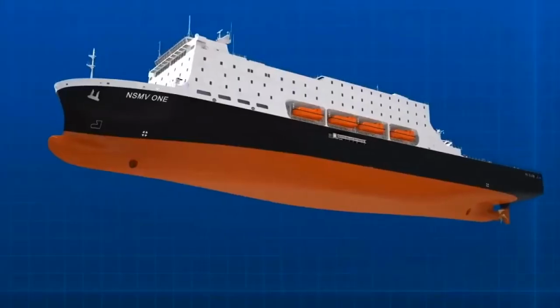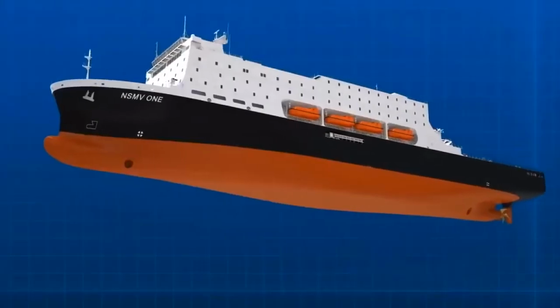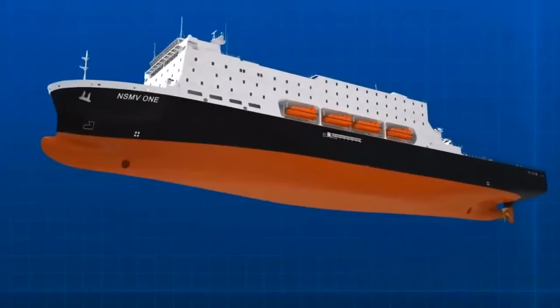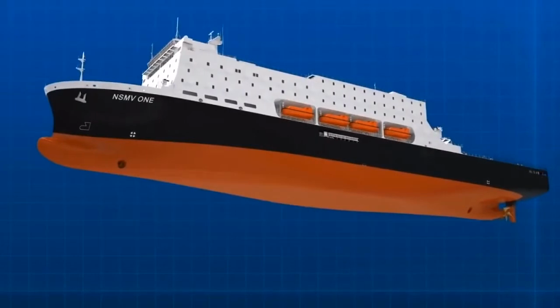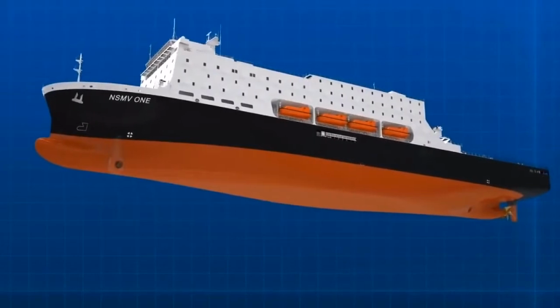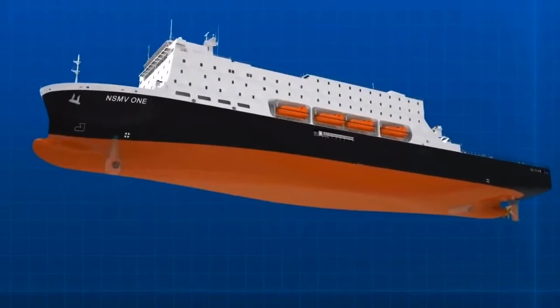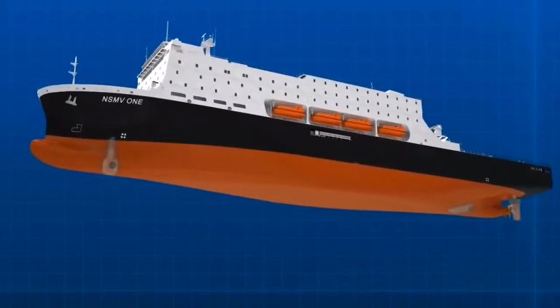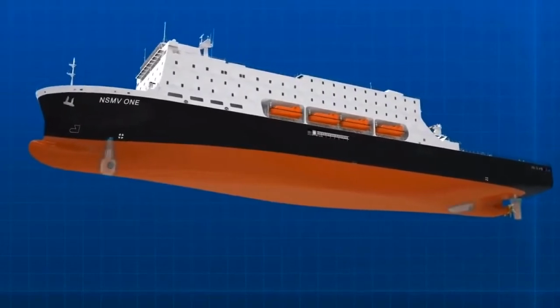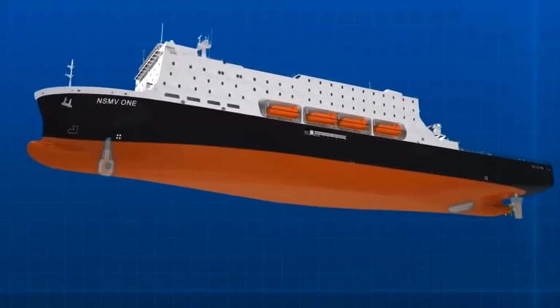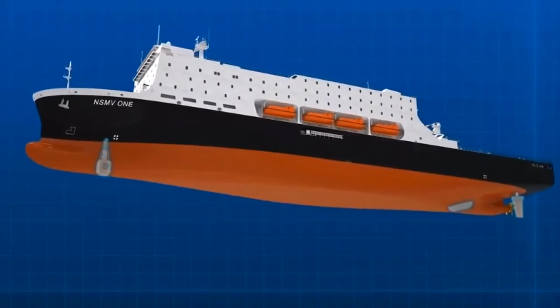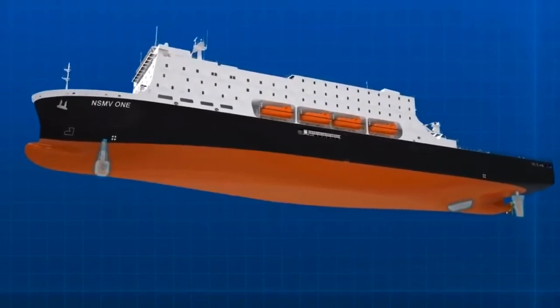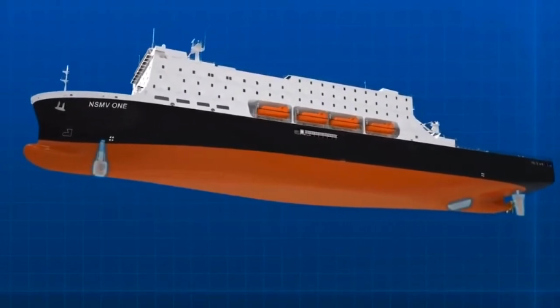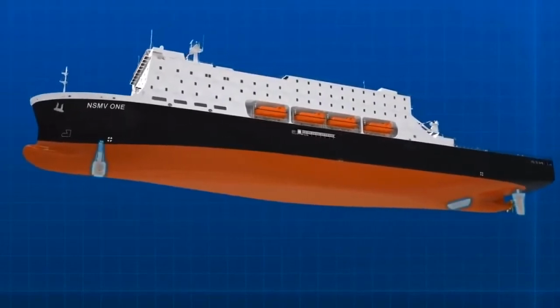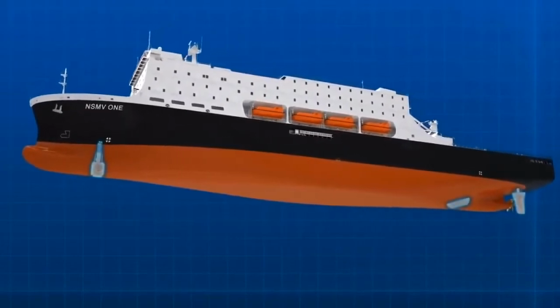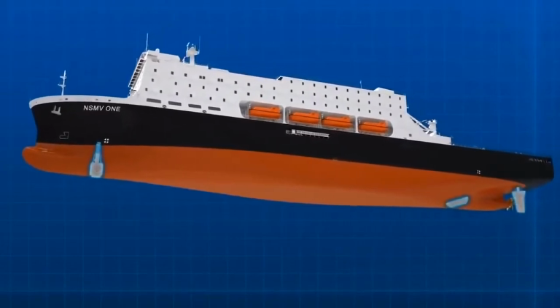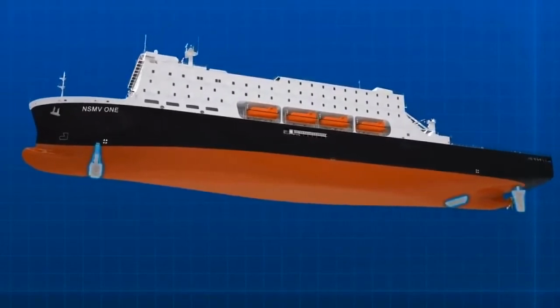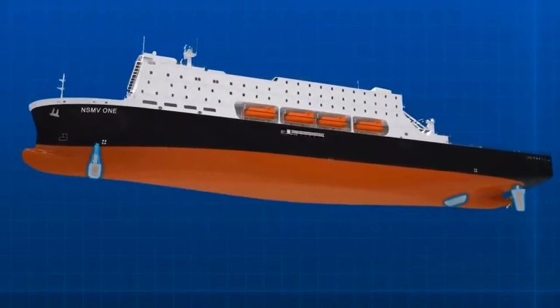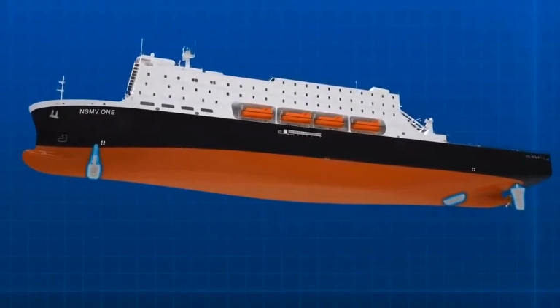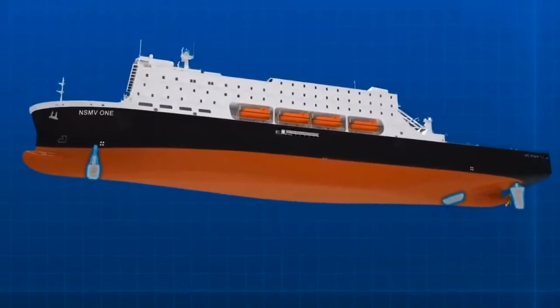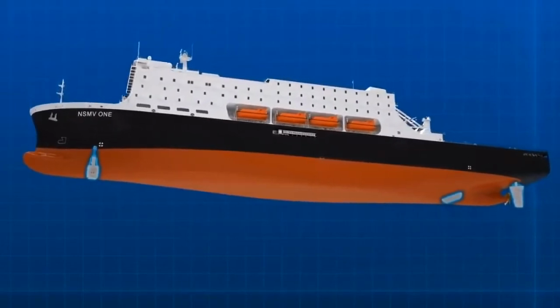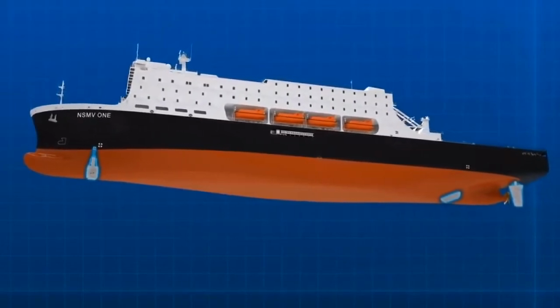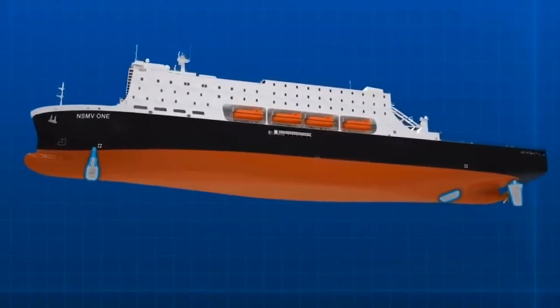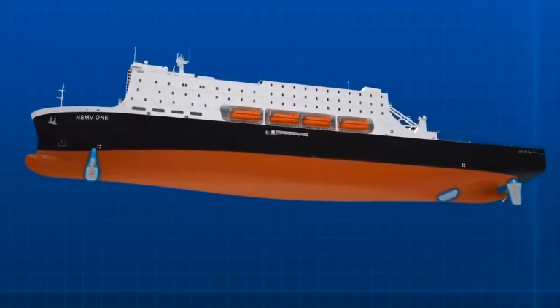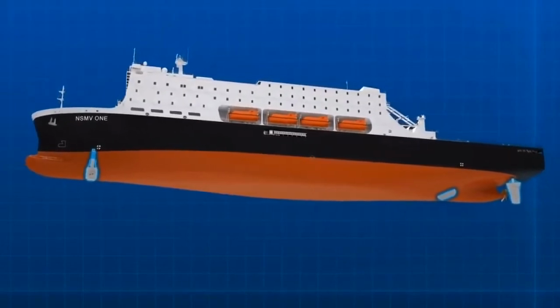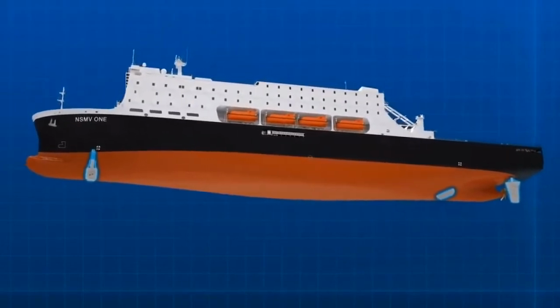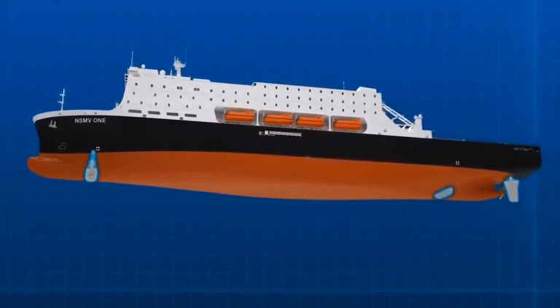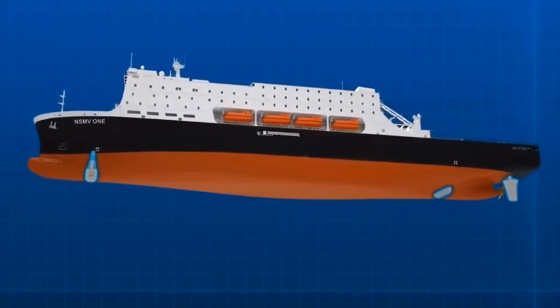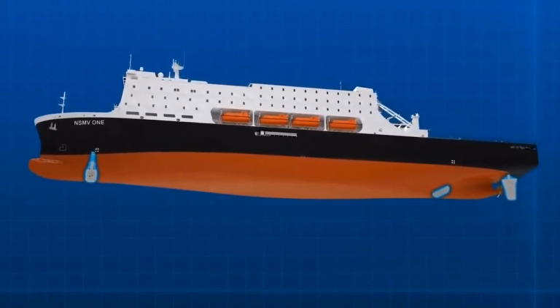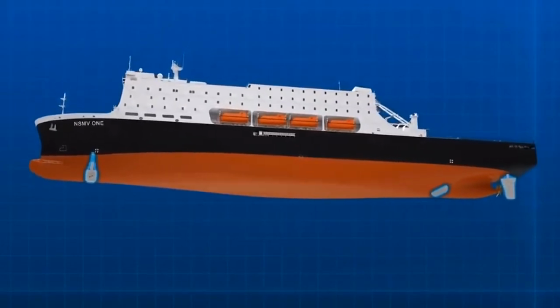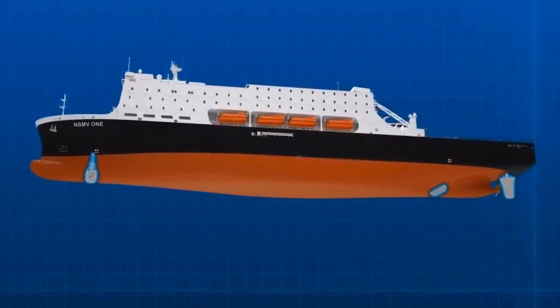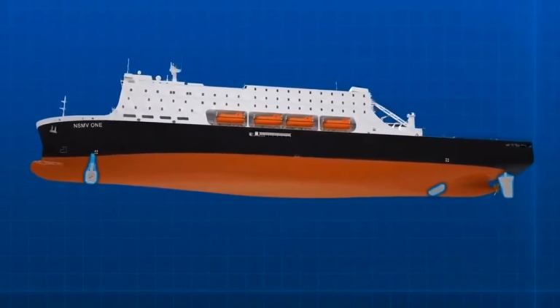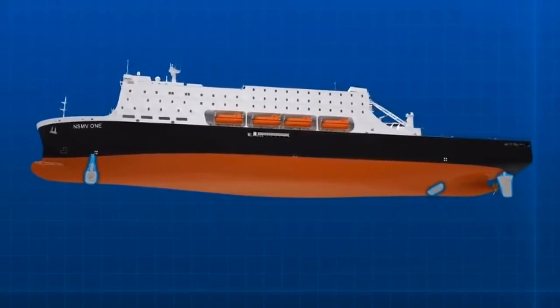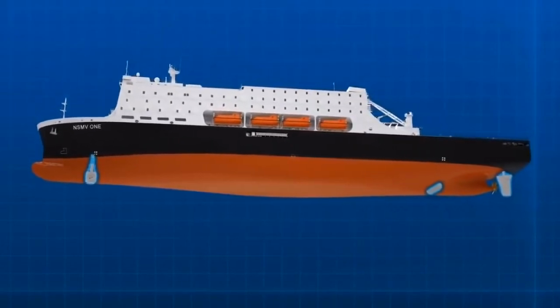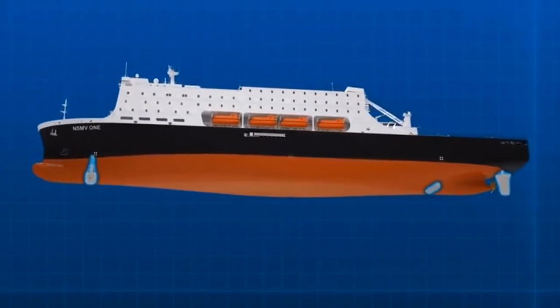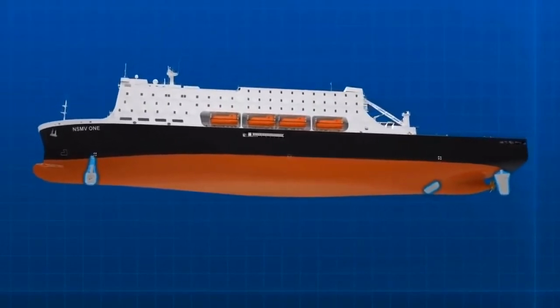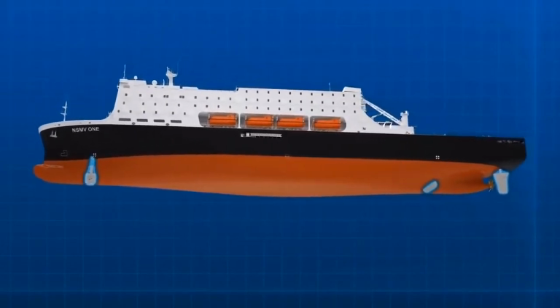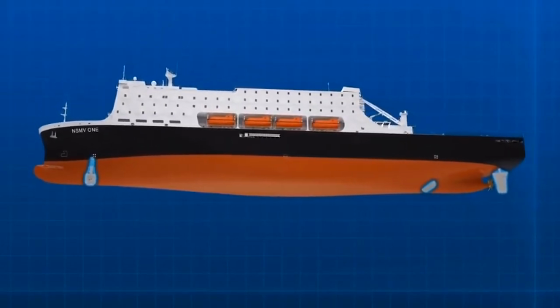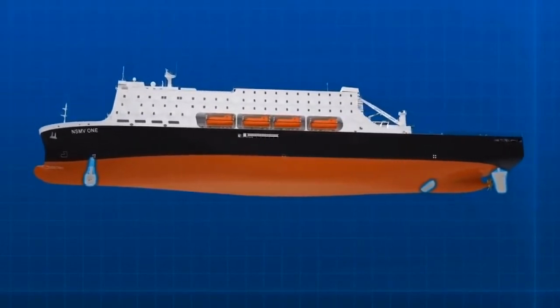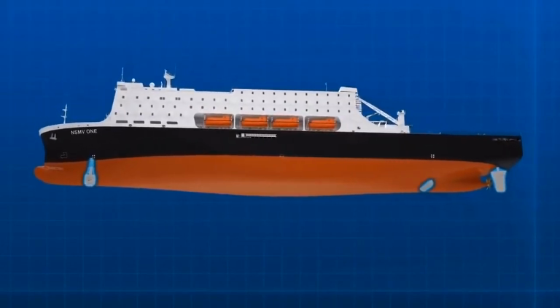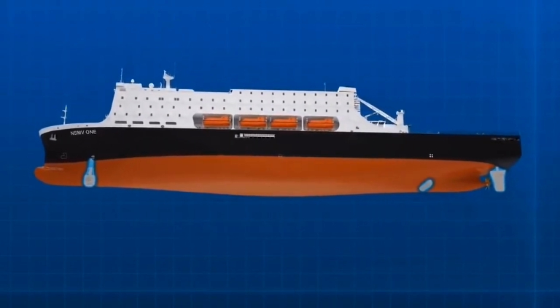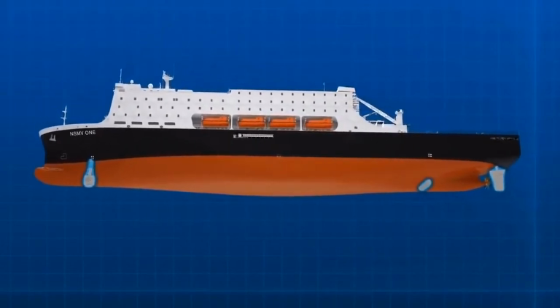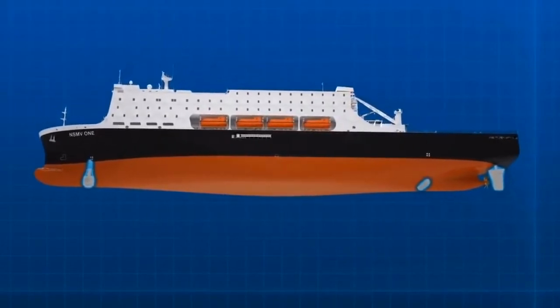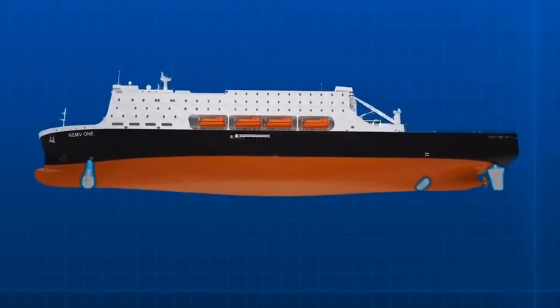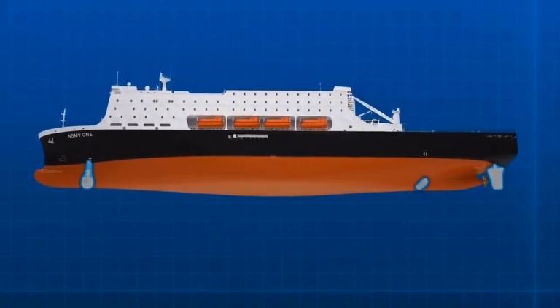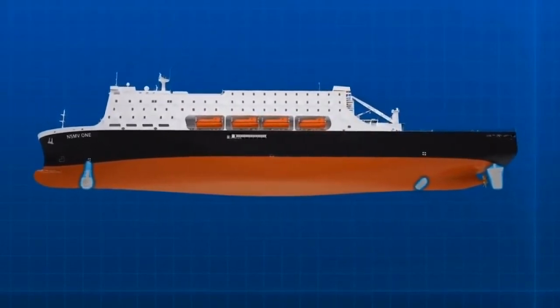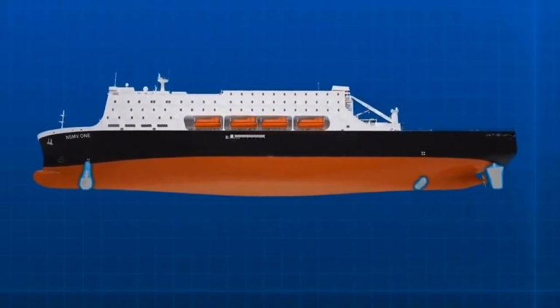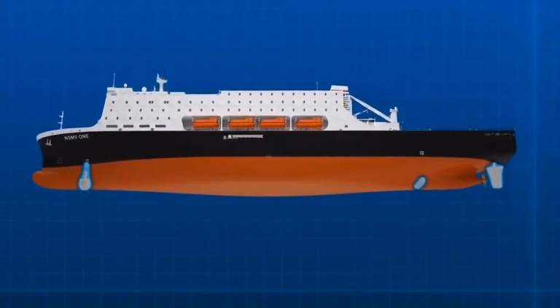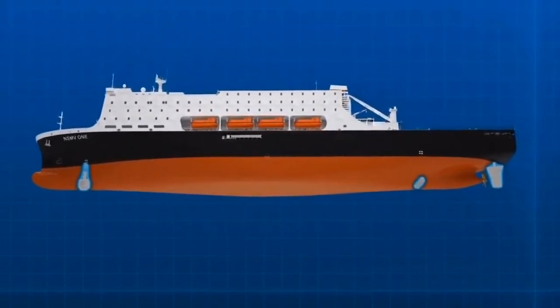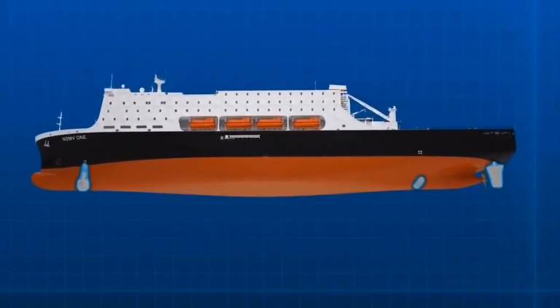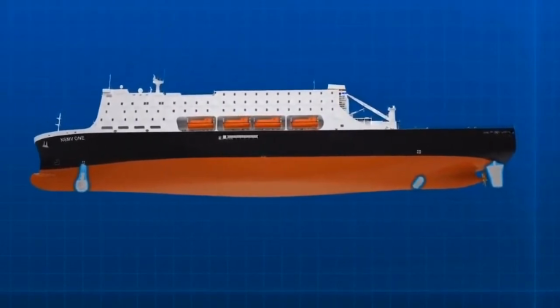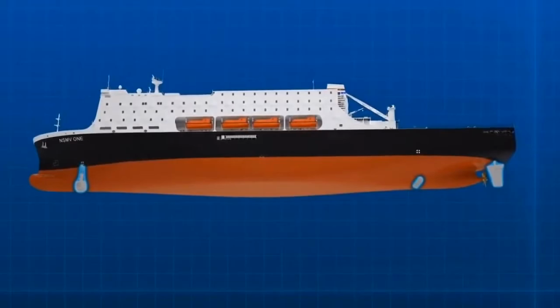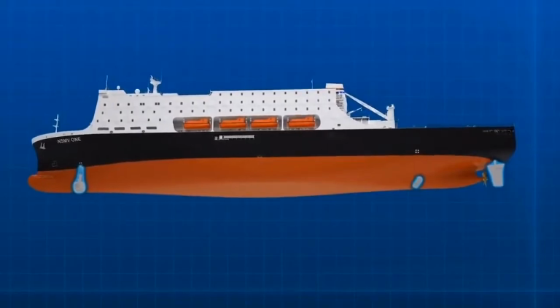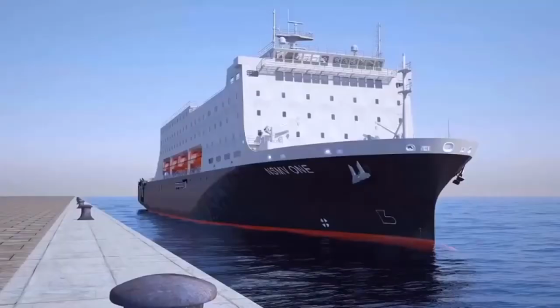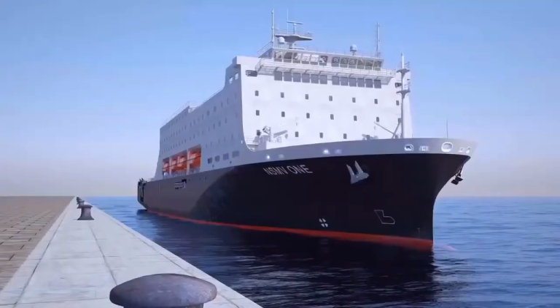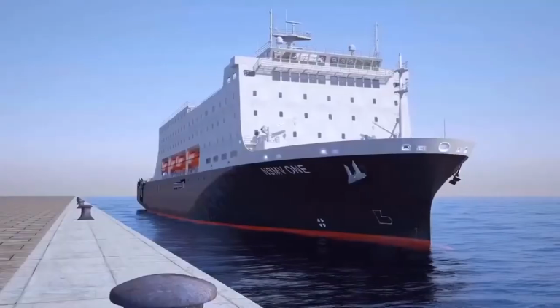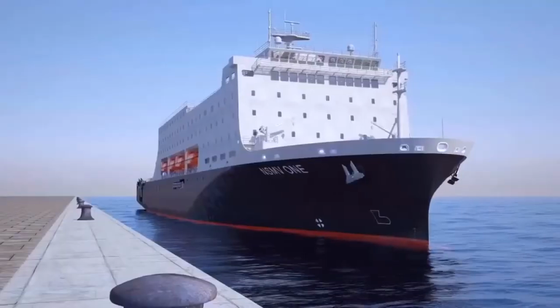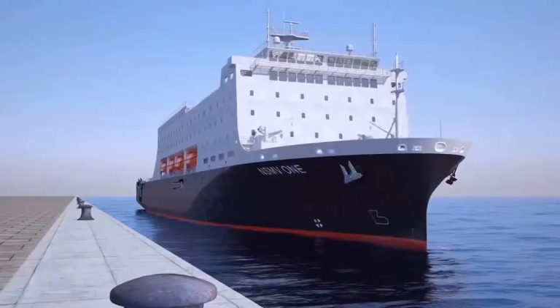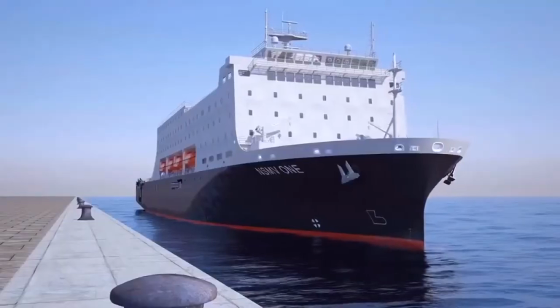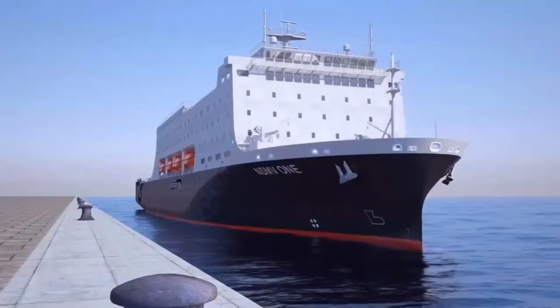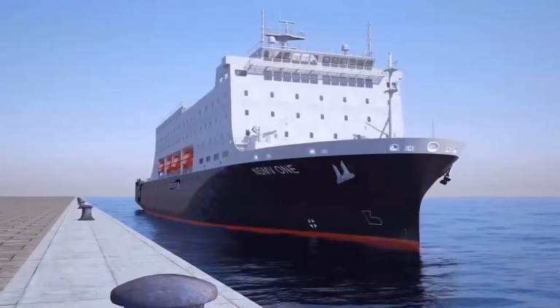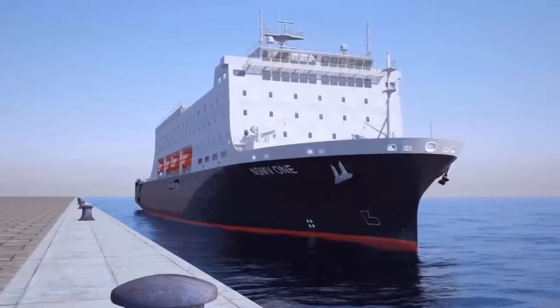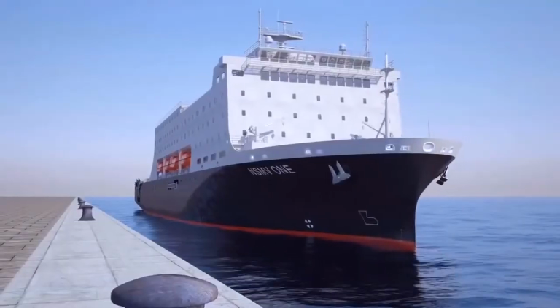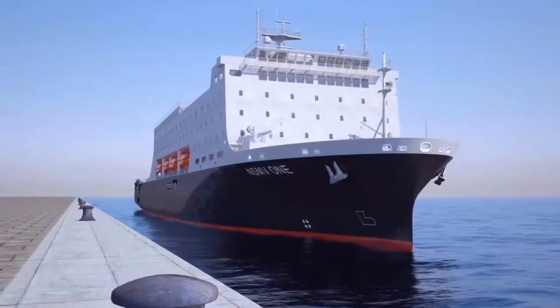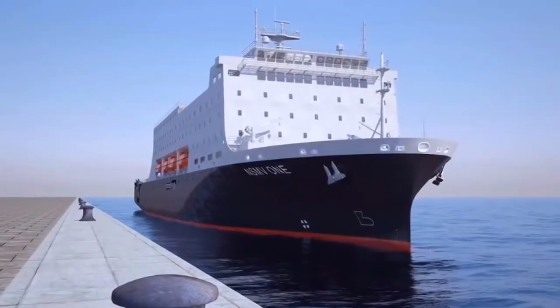Through use of thrusters and flap type rudder, NSMV is able to moor without tugs — very useful for undeveloped ports.